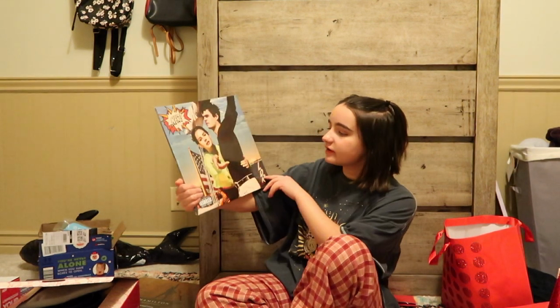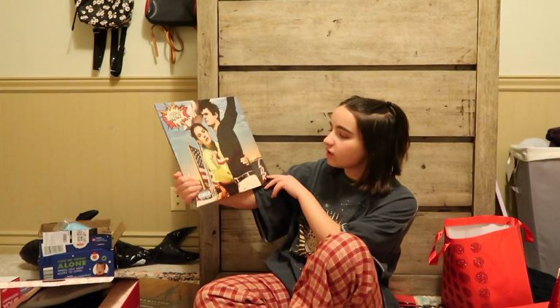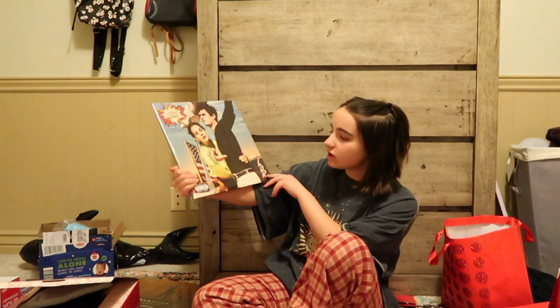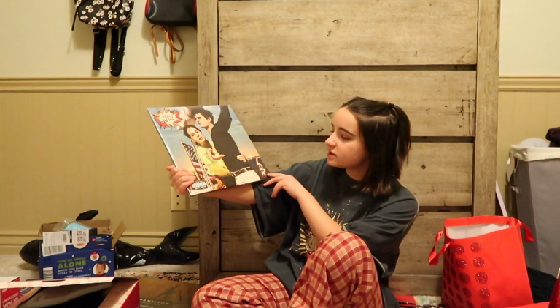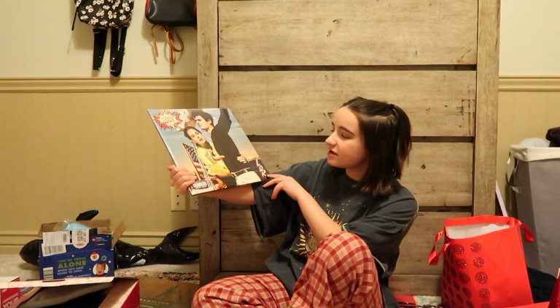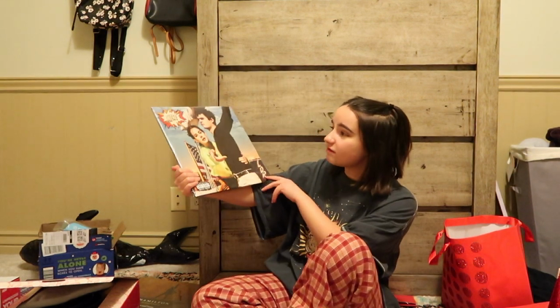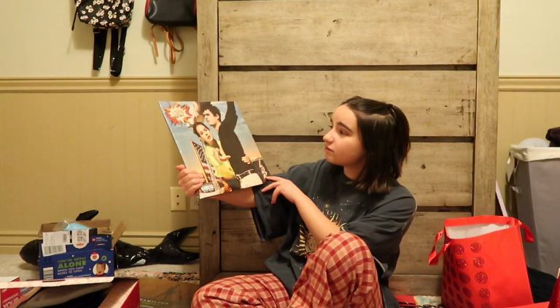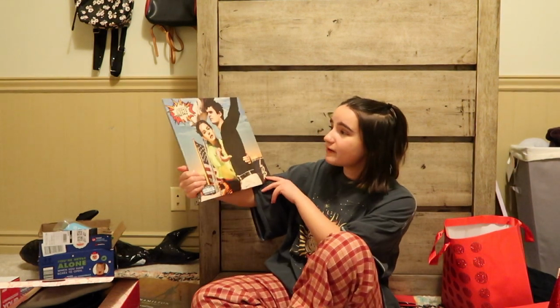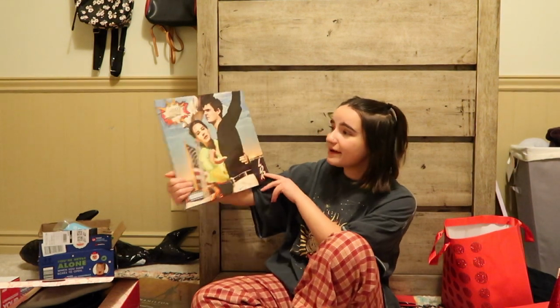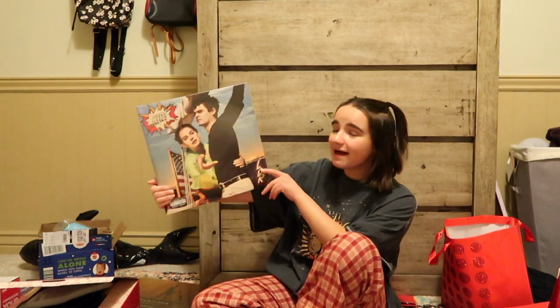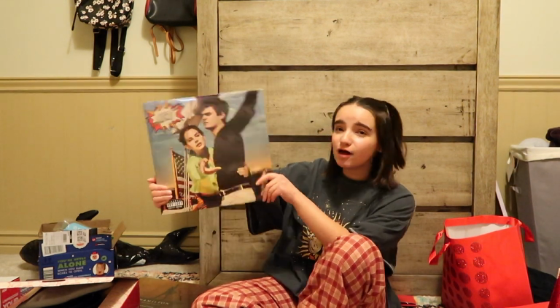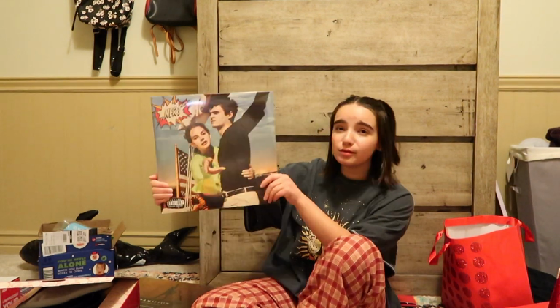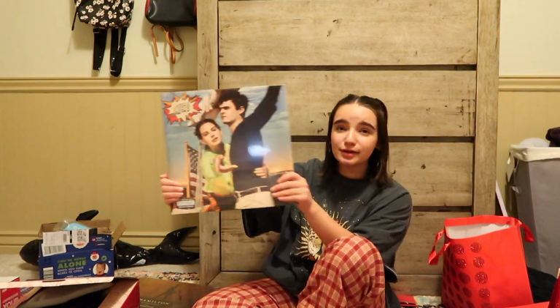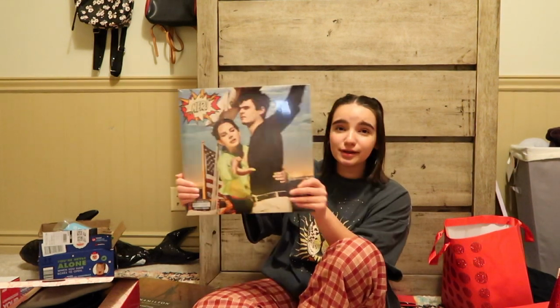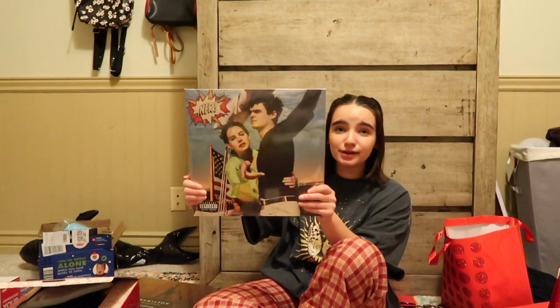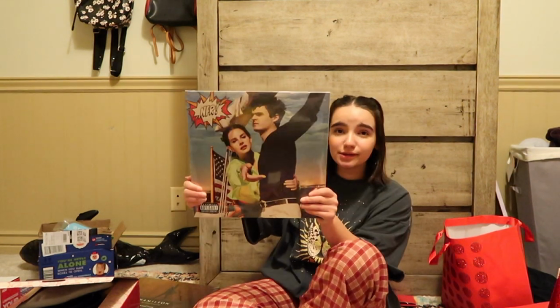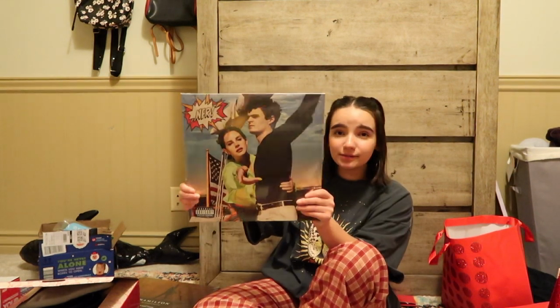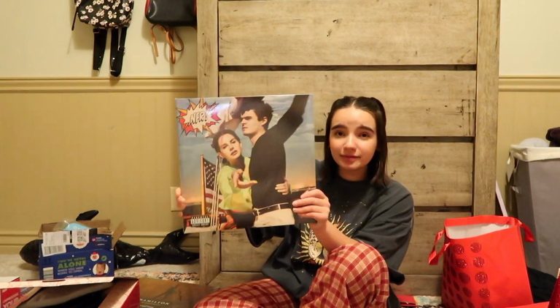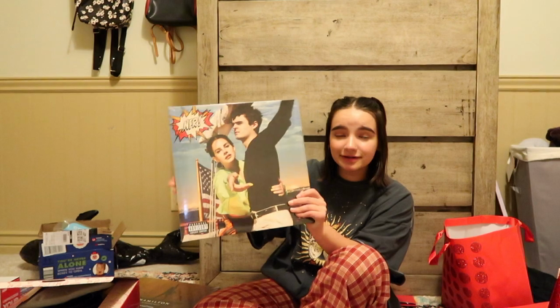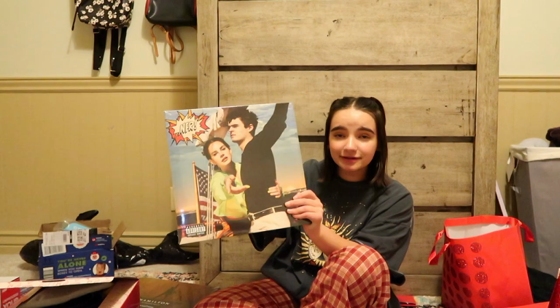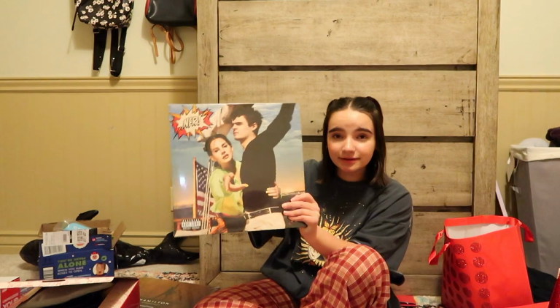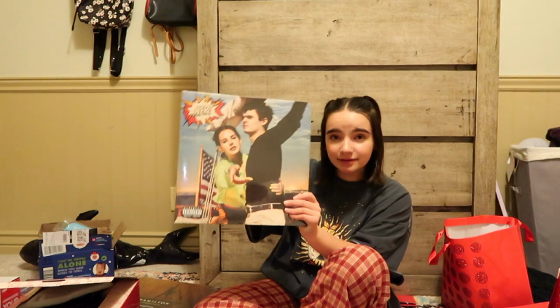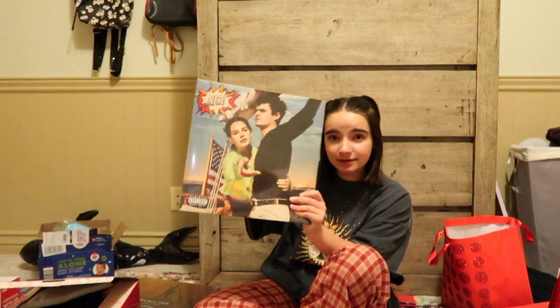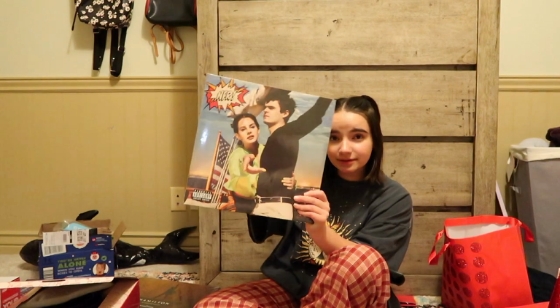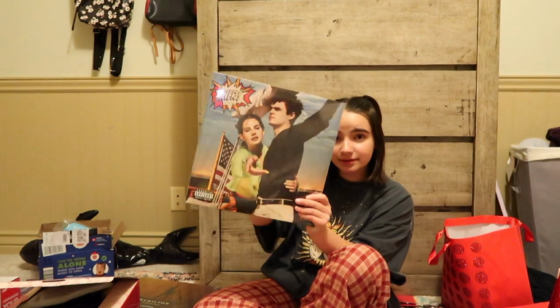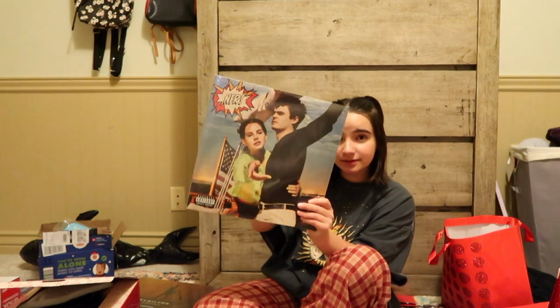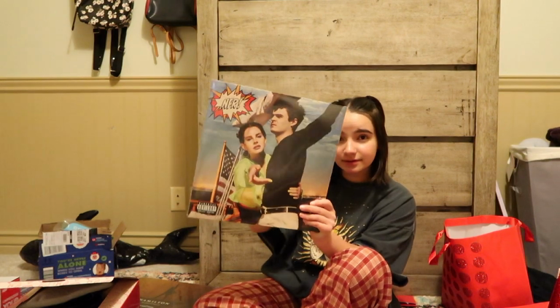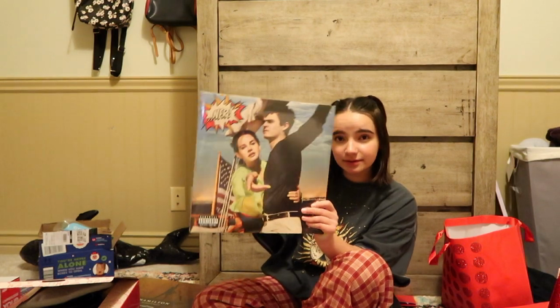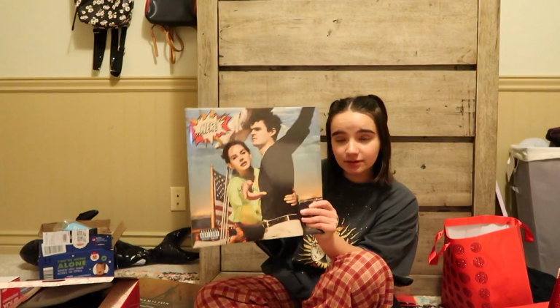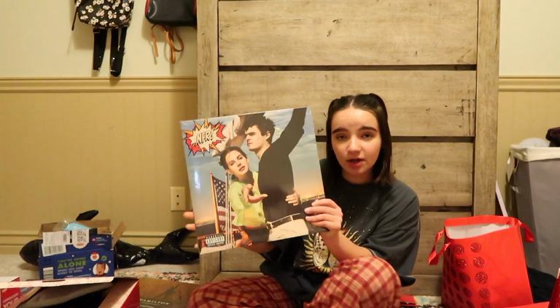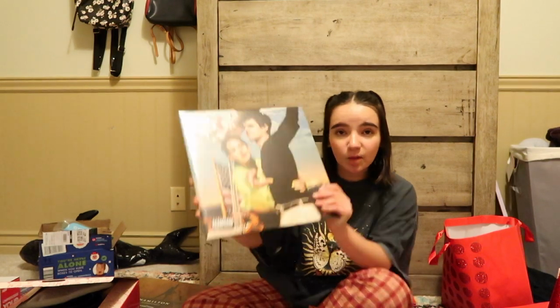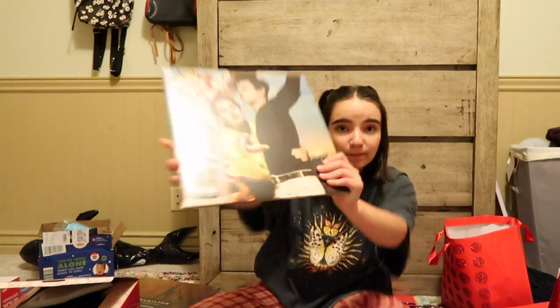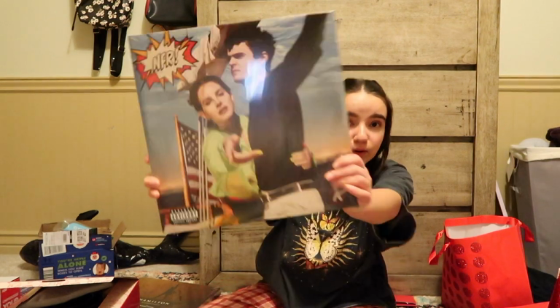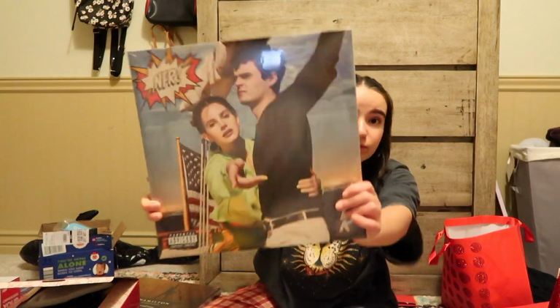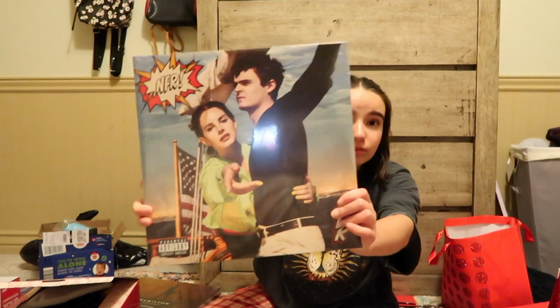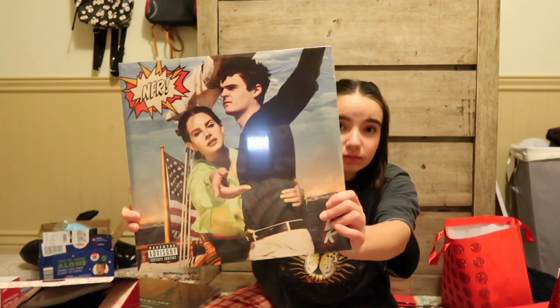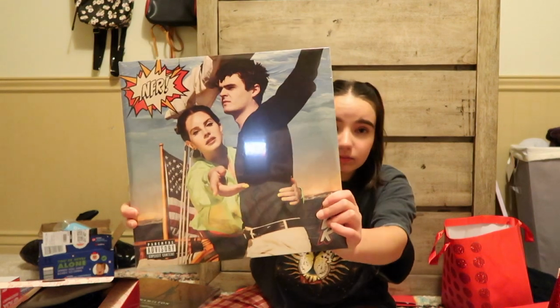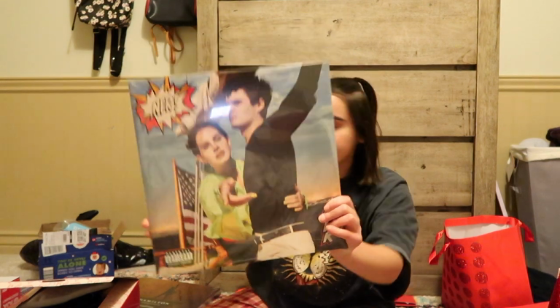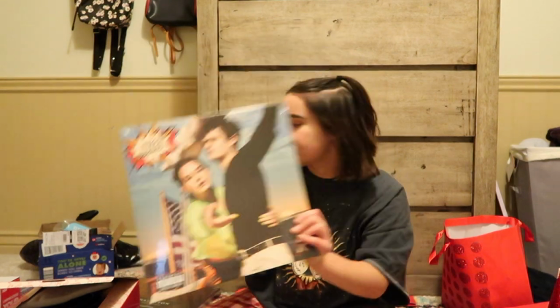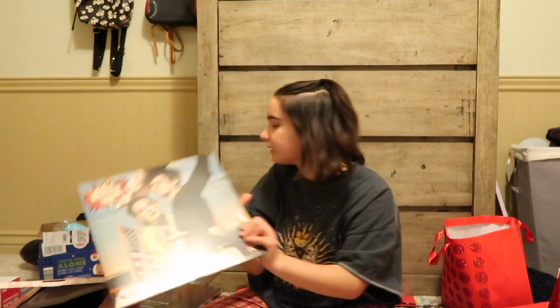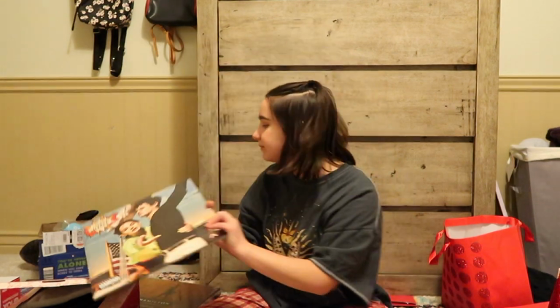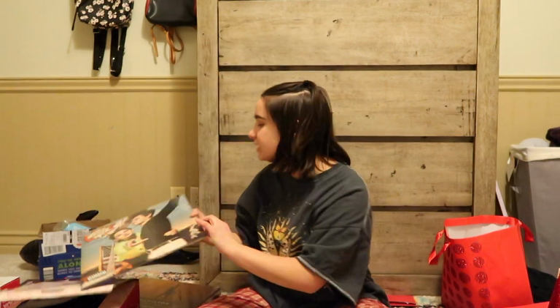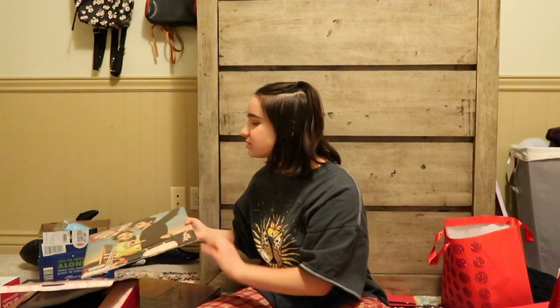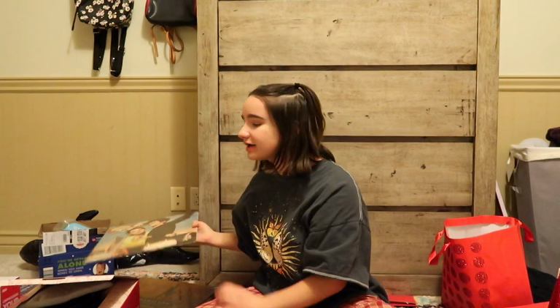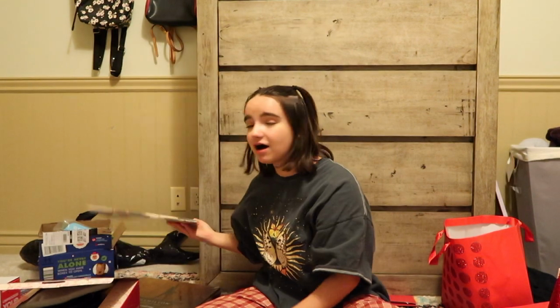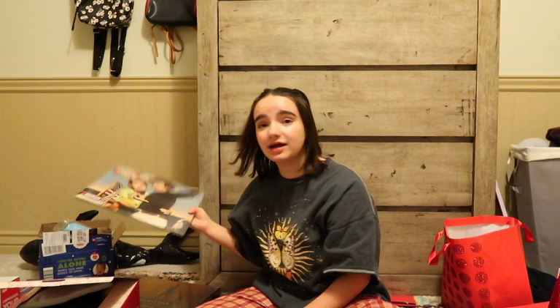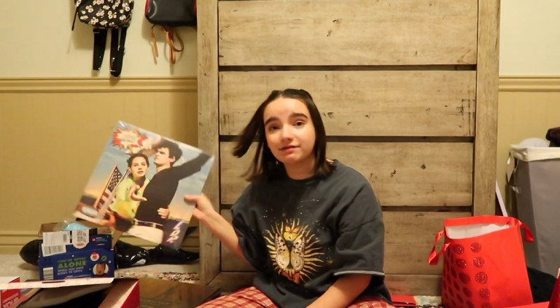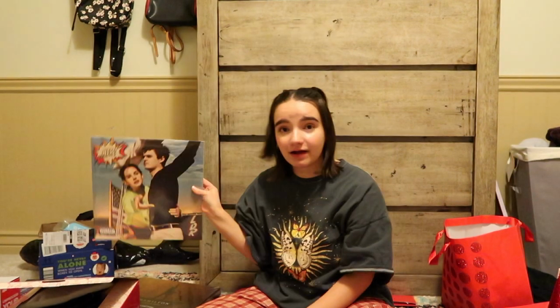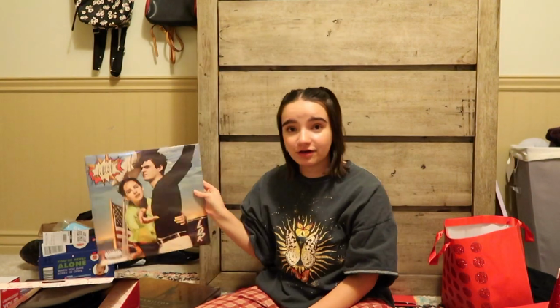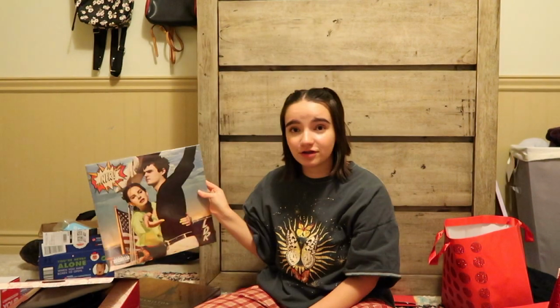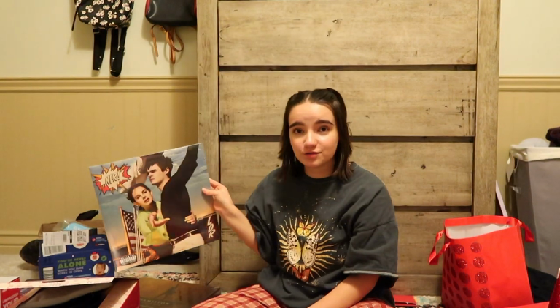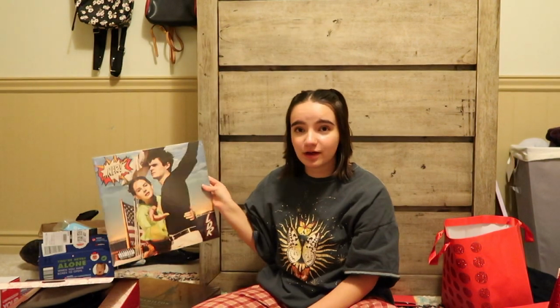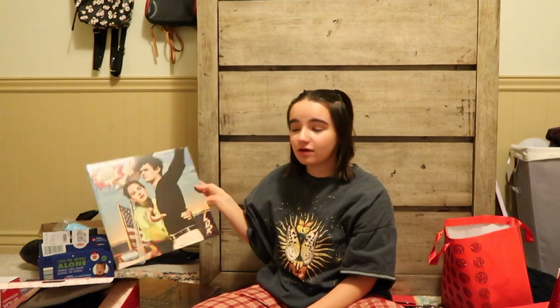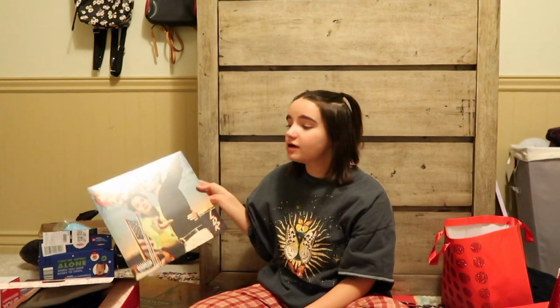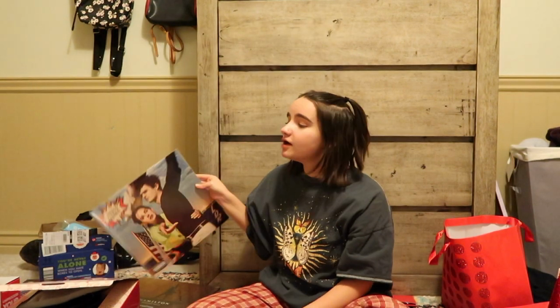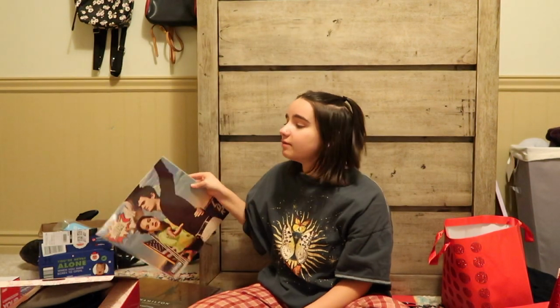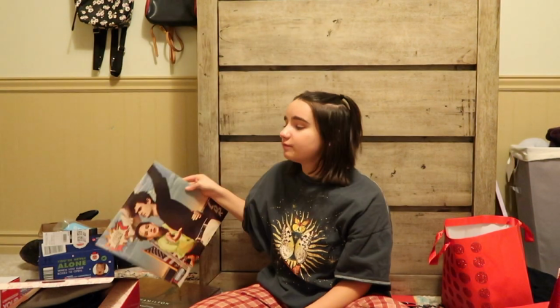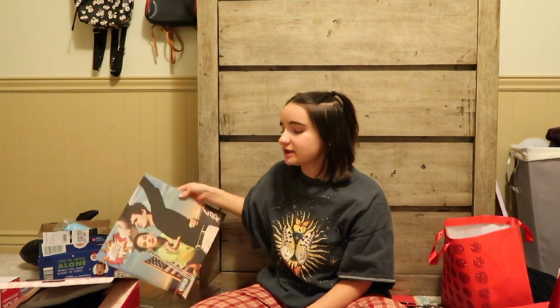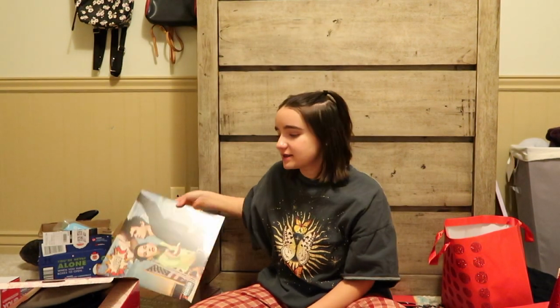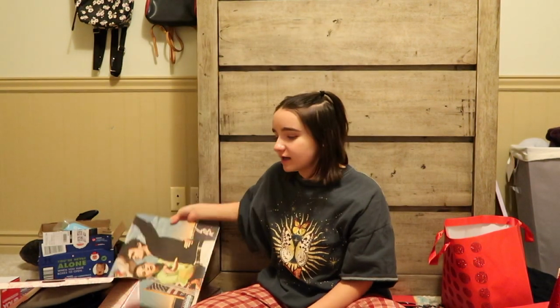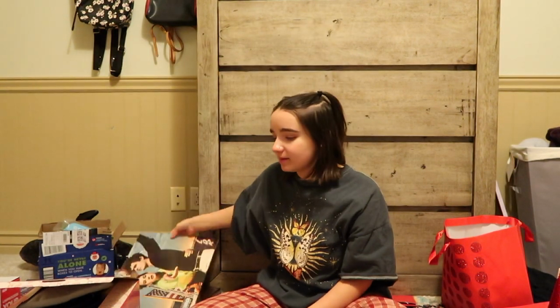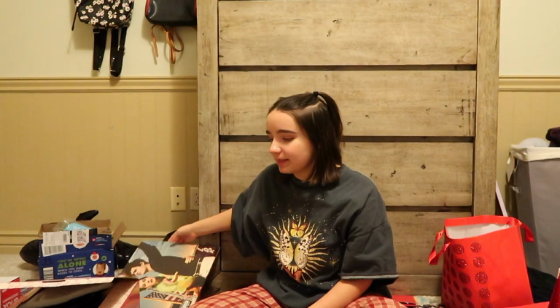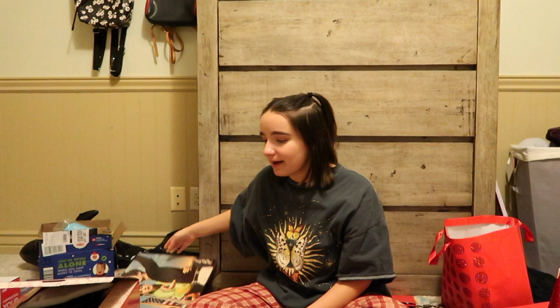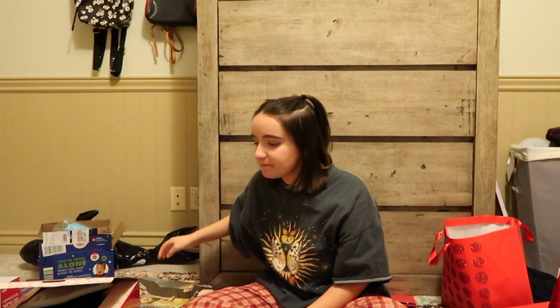I also got the Lana Del Rey album in vinyl as well. I'm really excited about that.